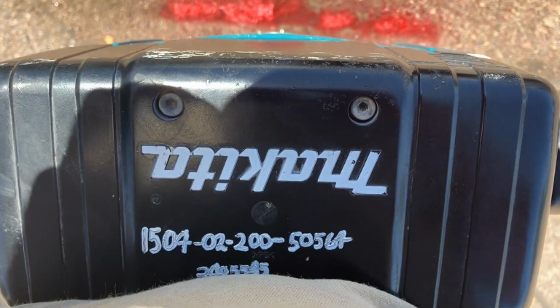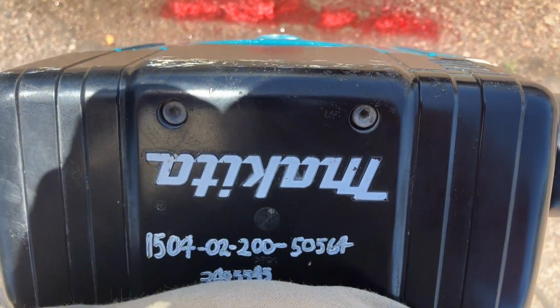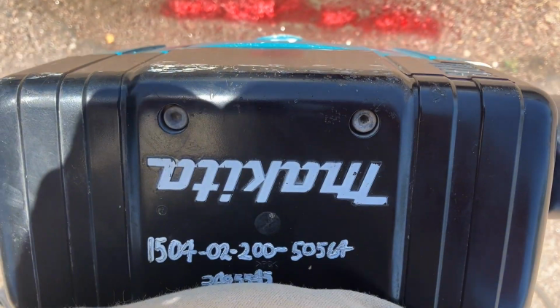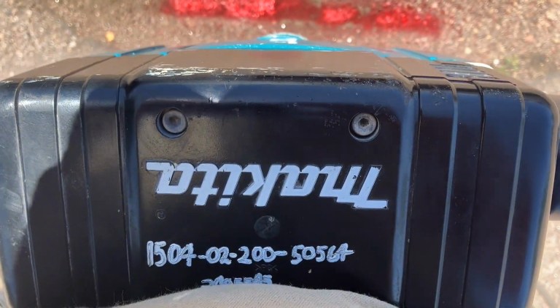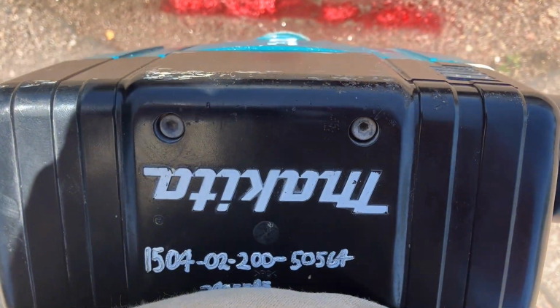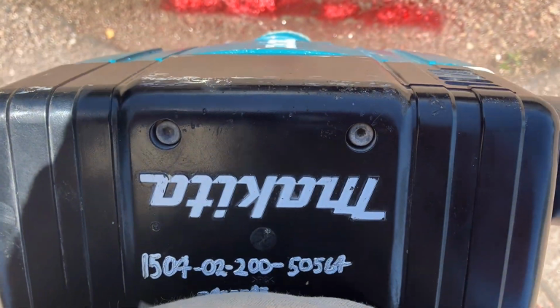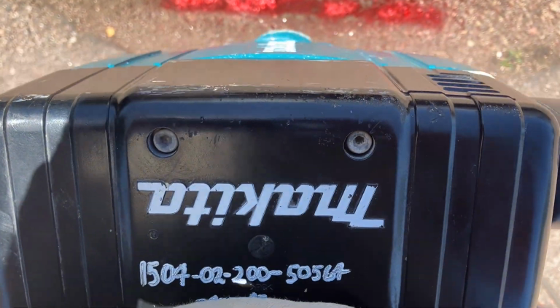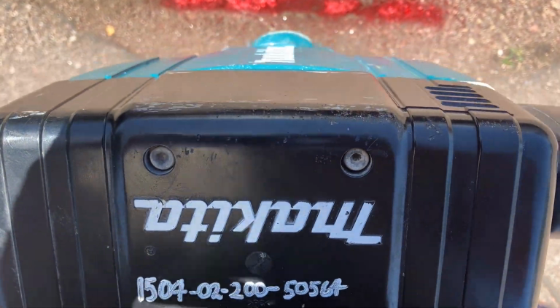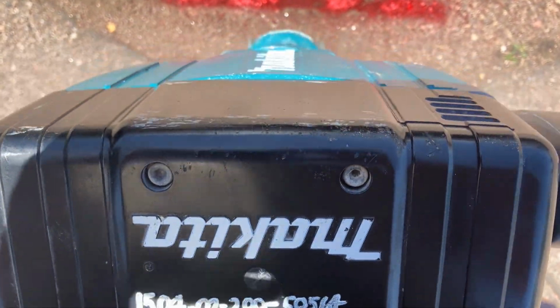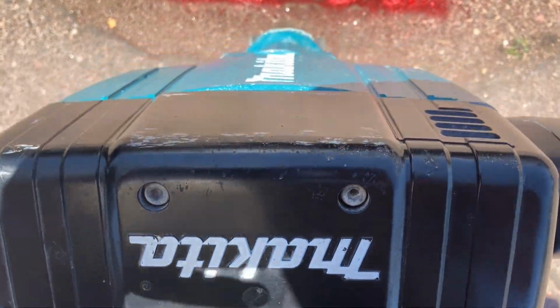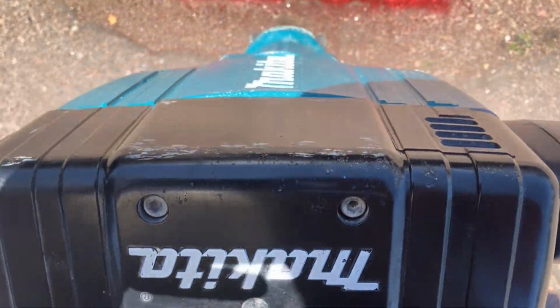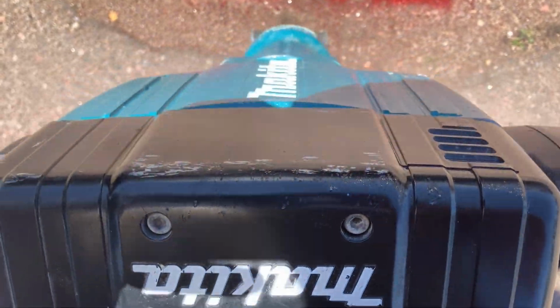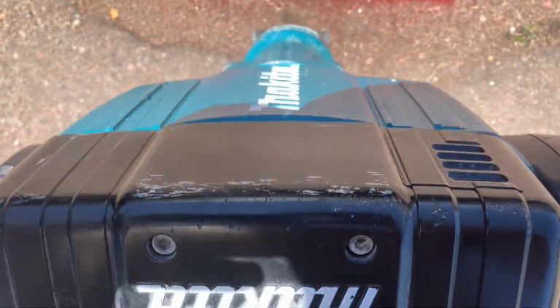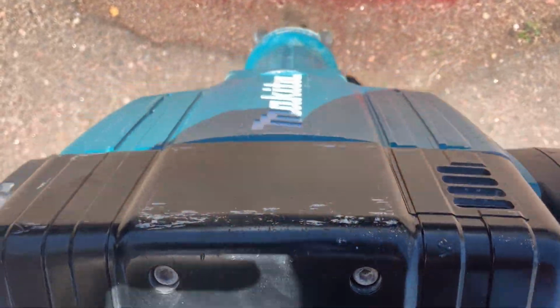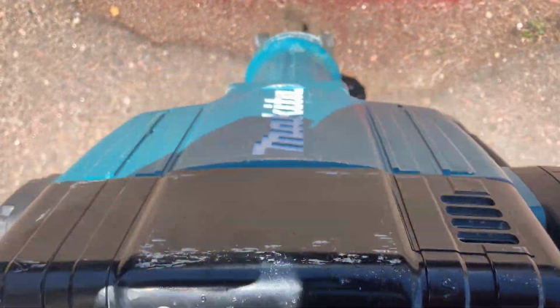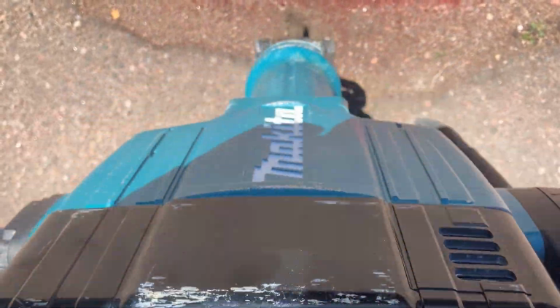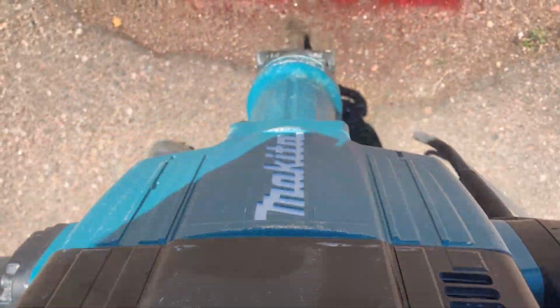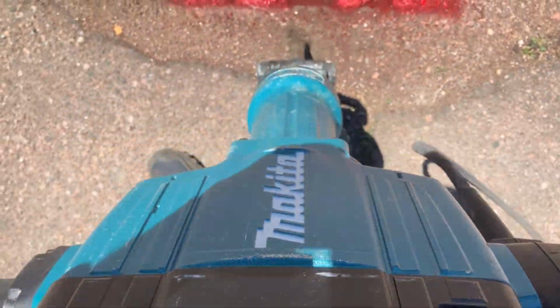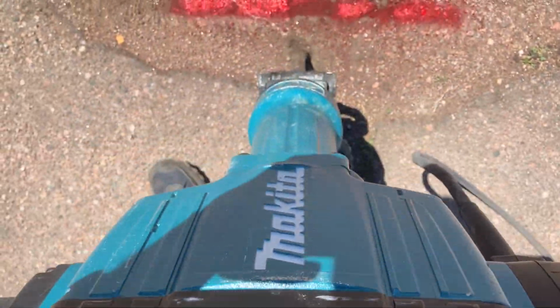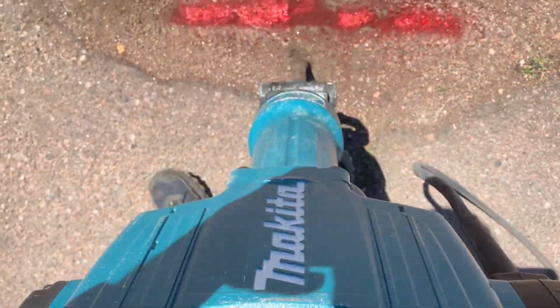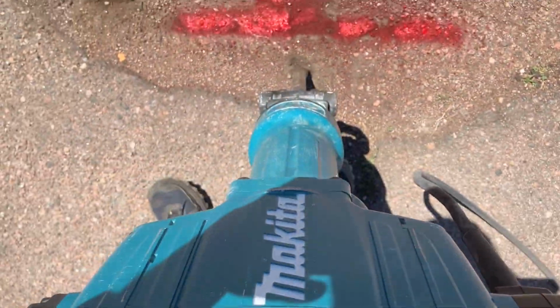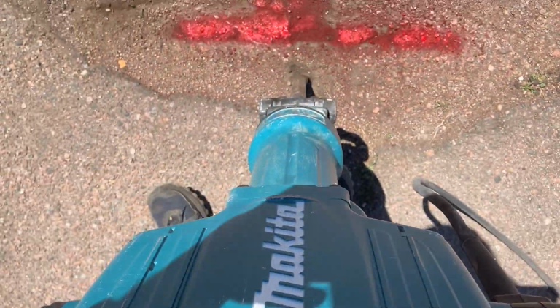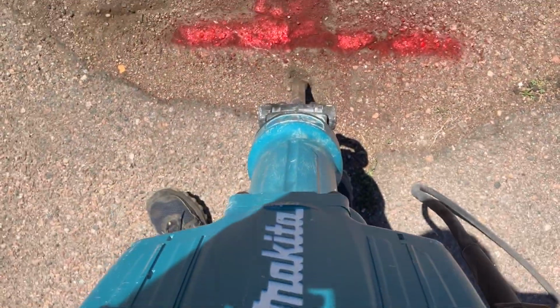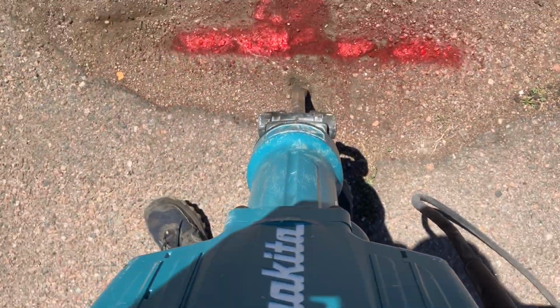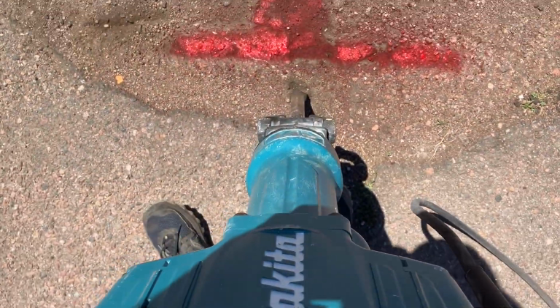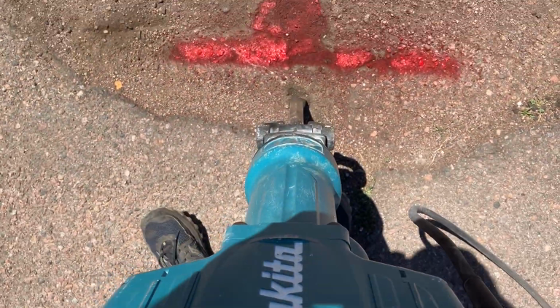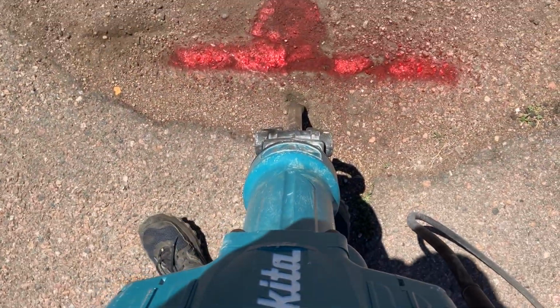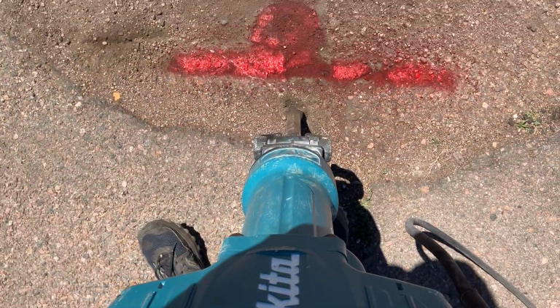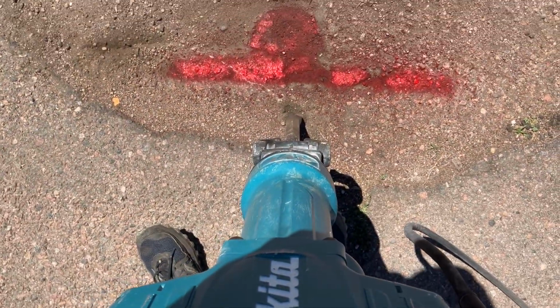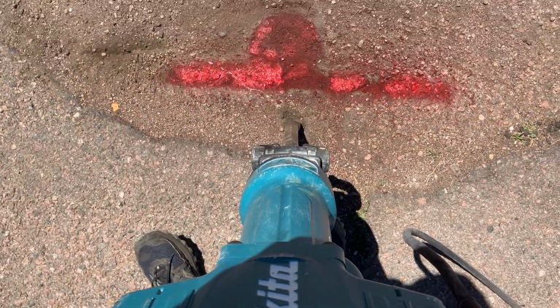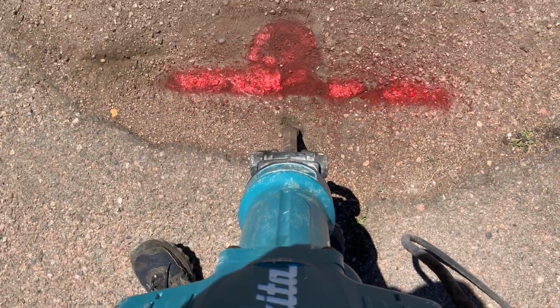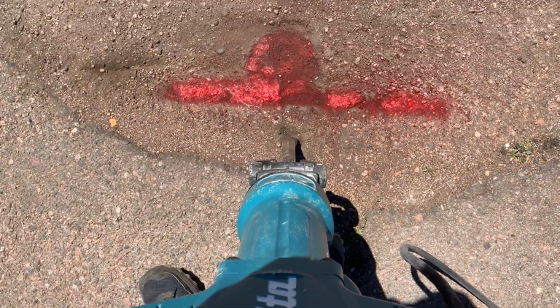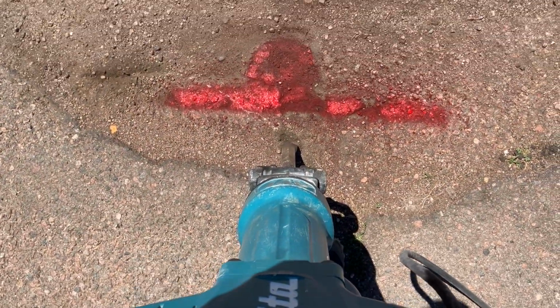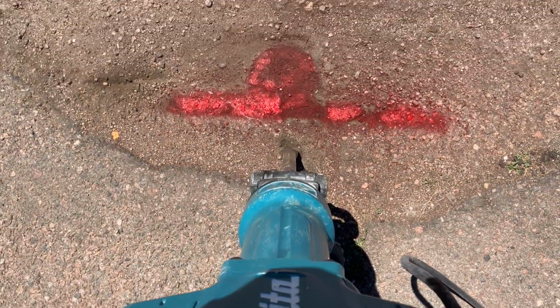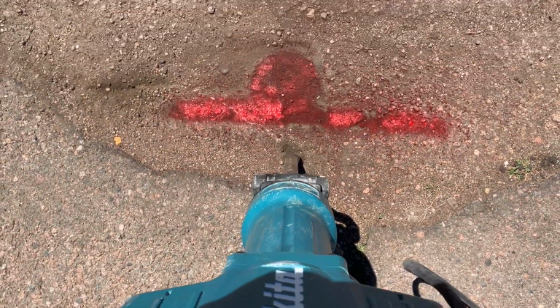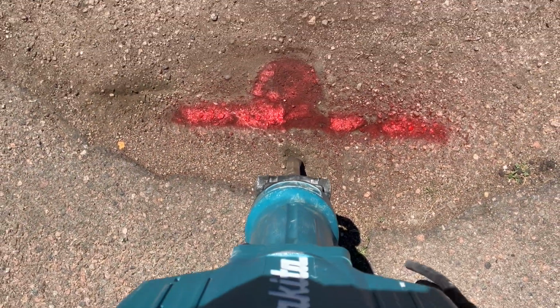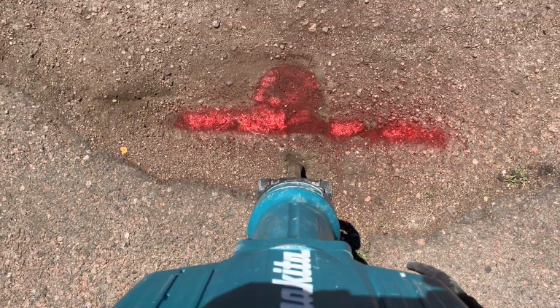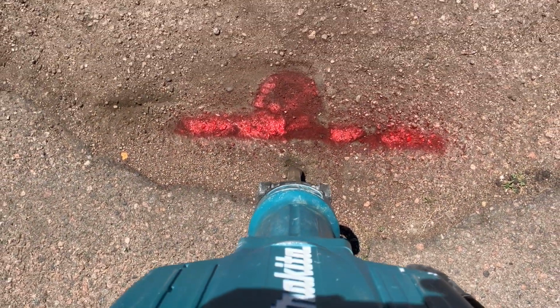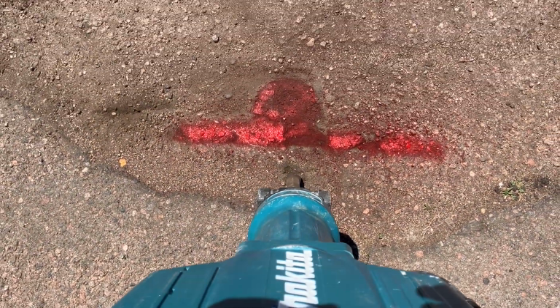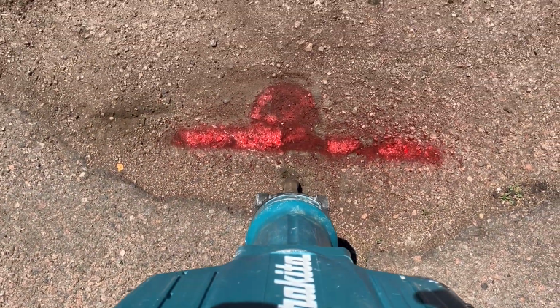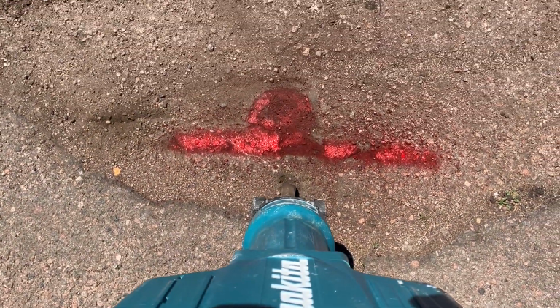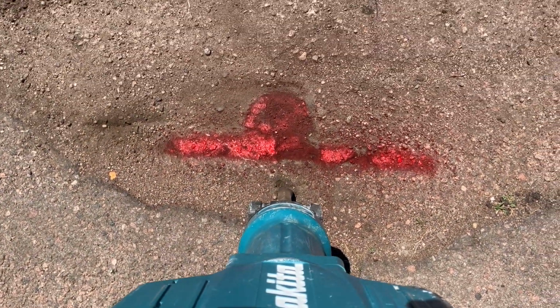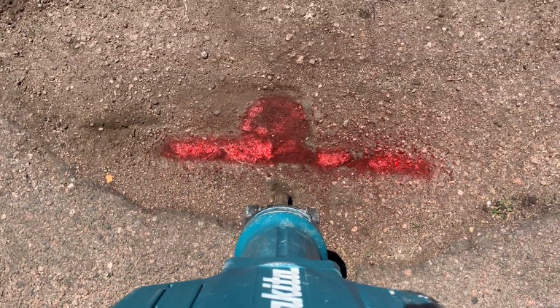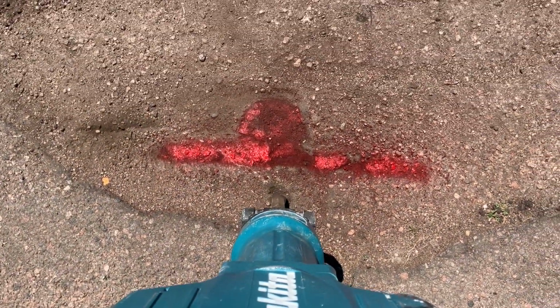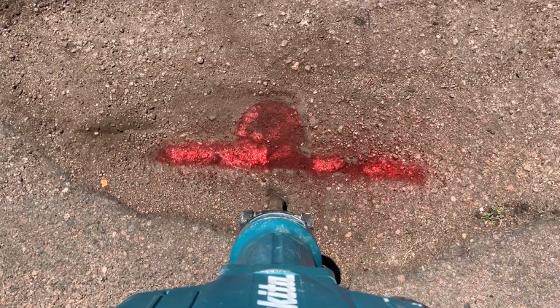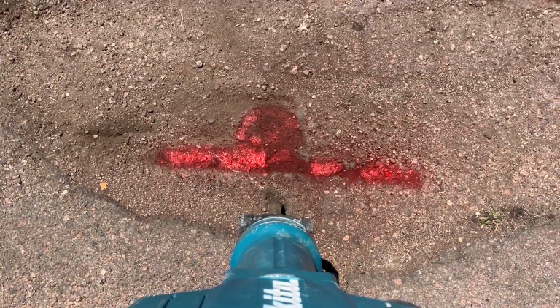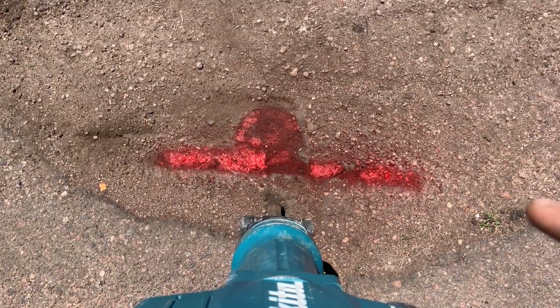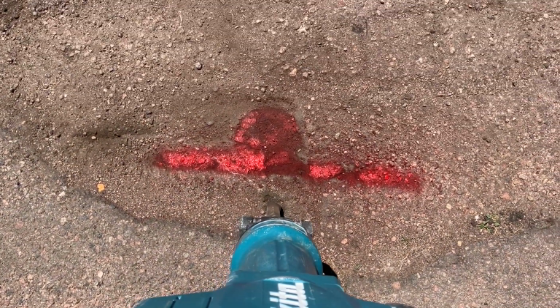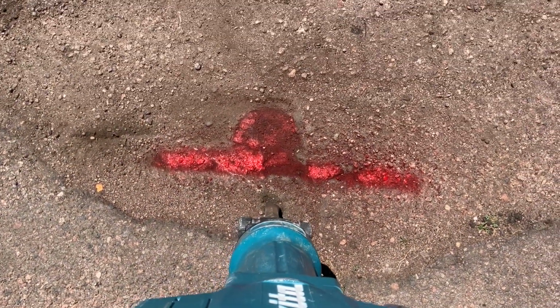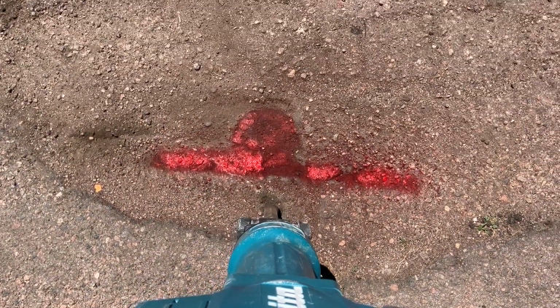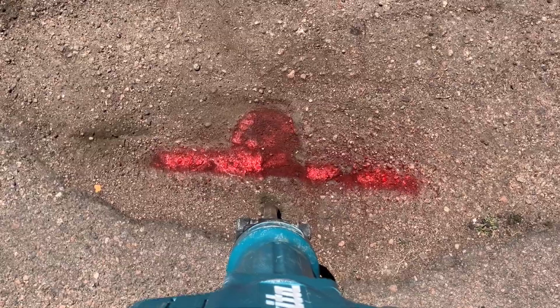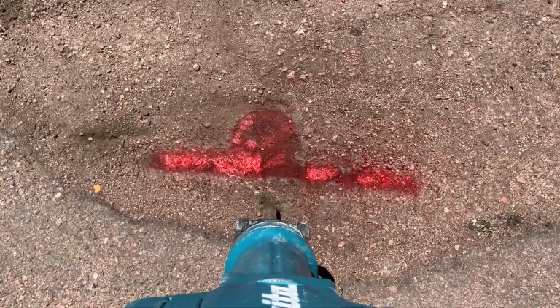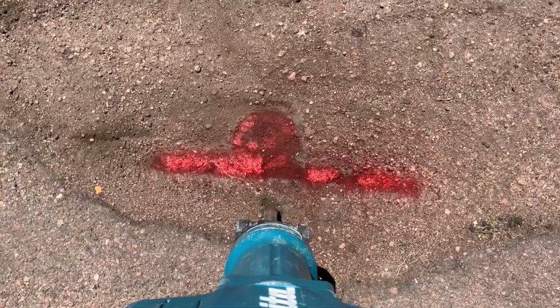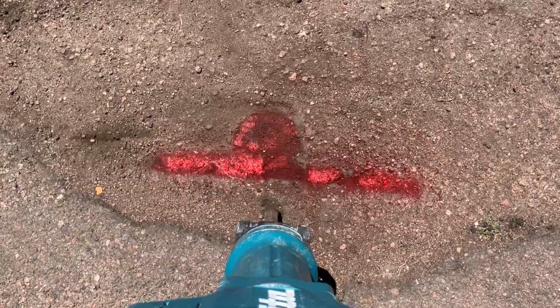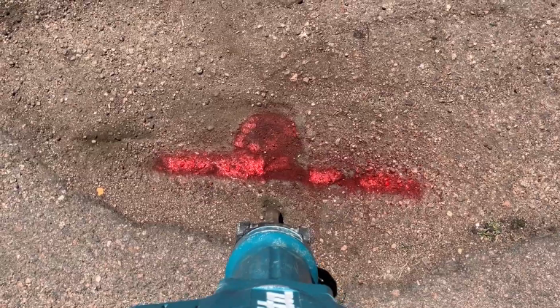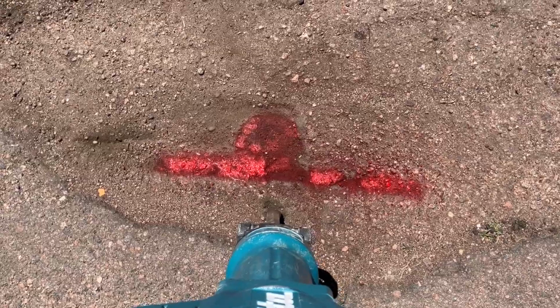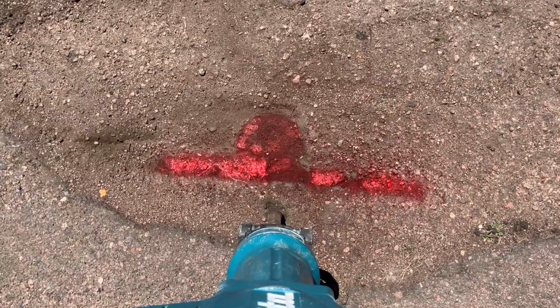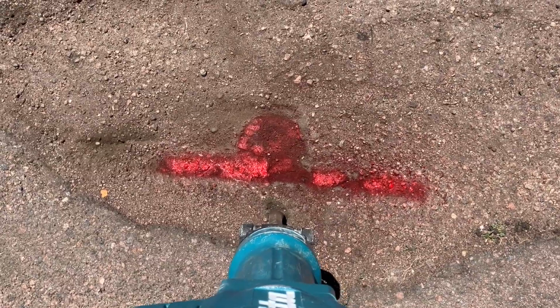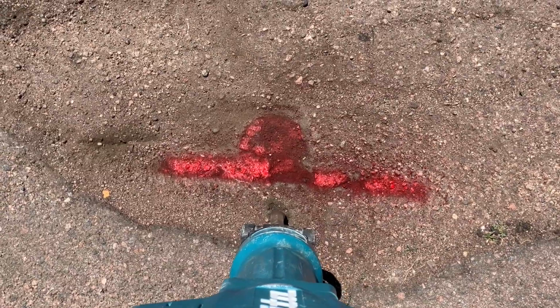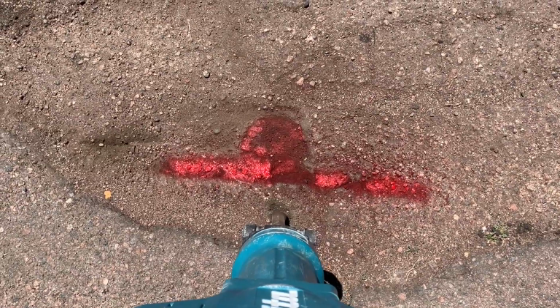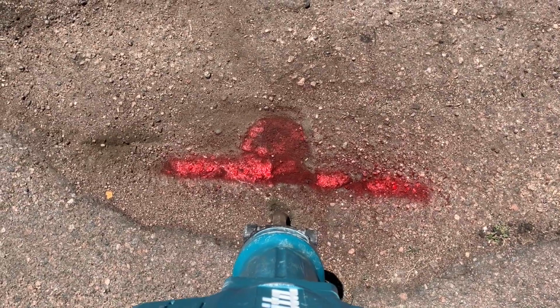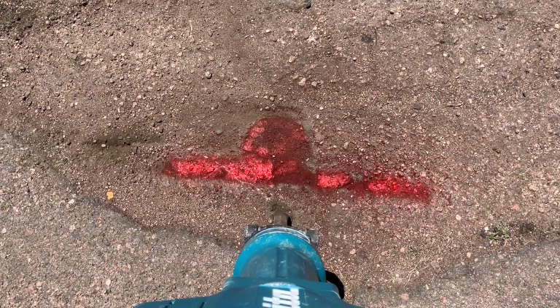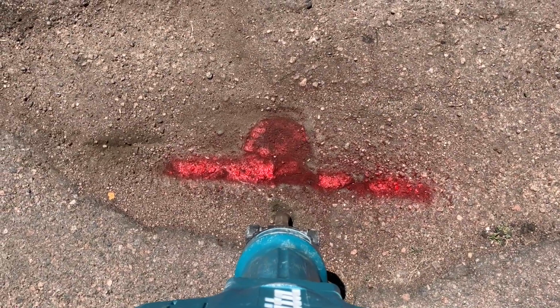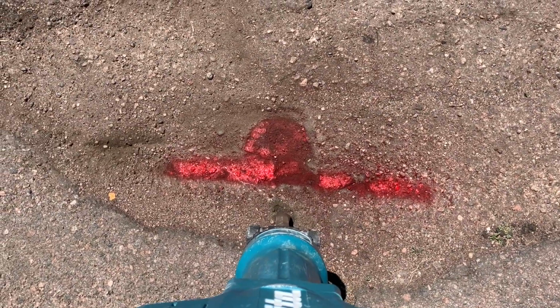We've got a Makita jackhammer here with the 12-inch bit on it and we got about six inches of asphalt.